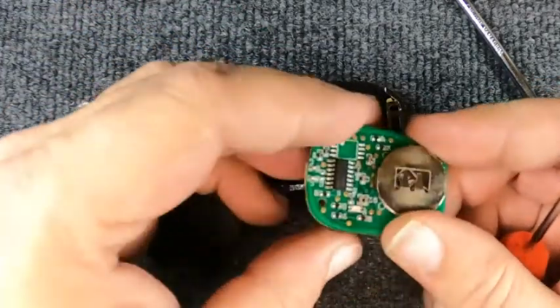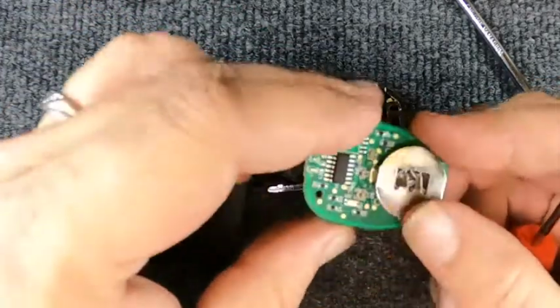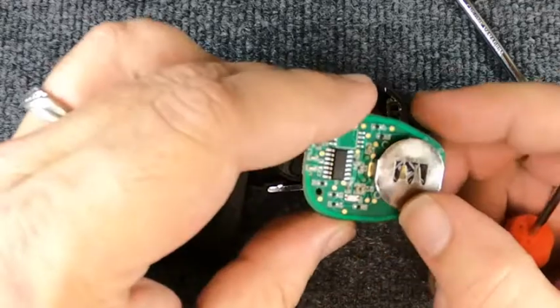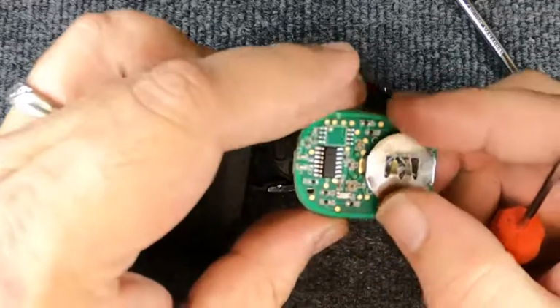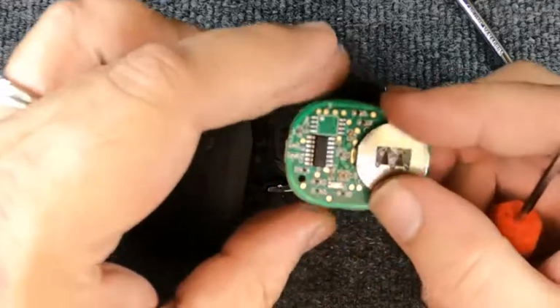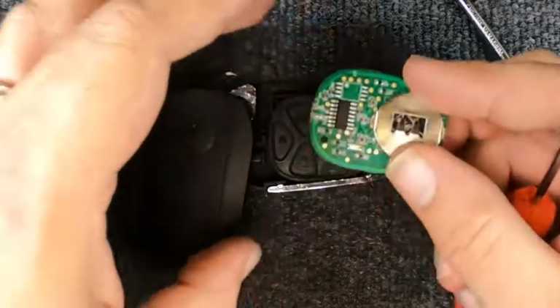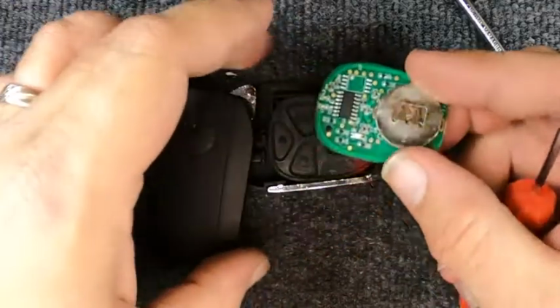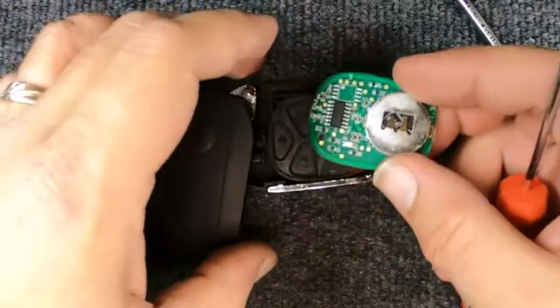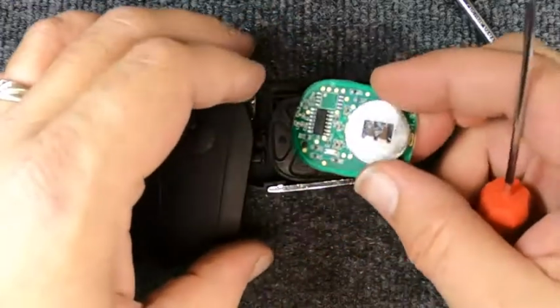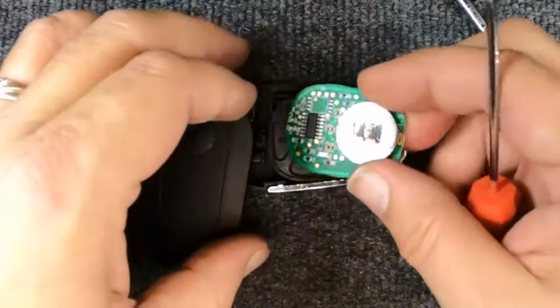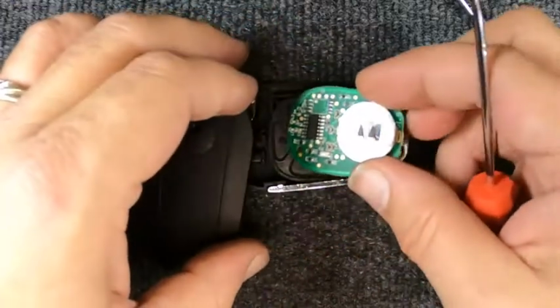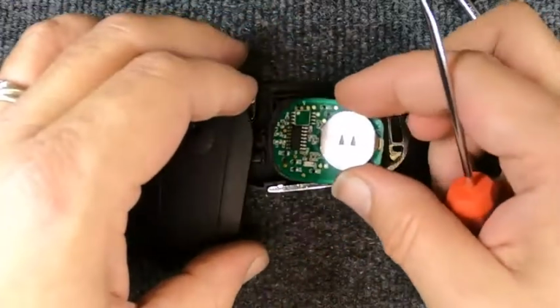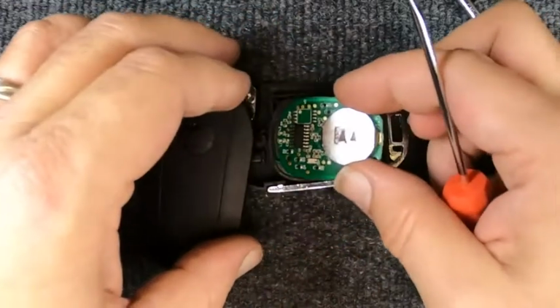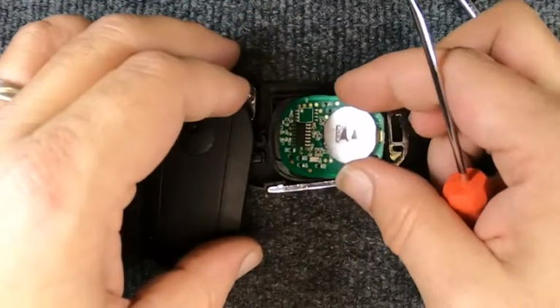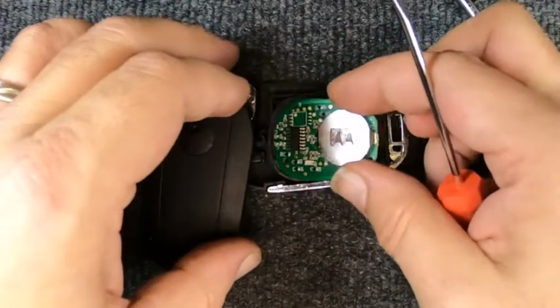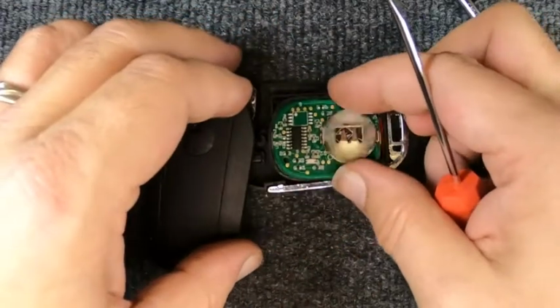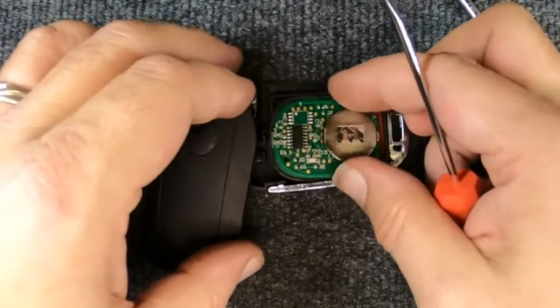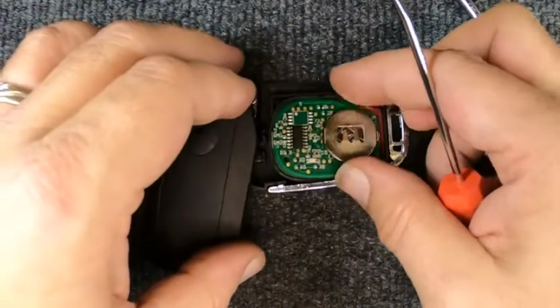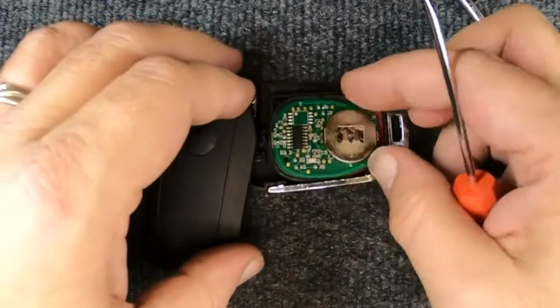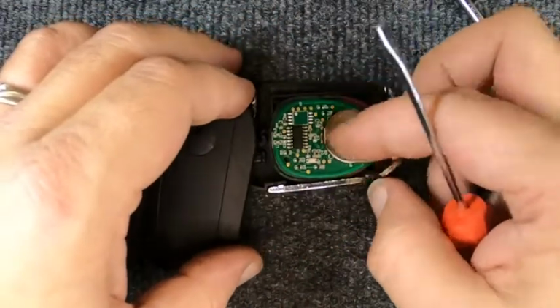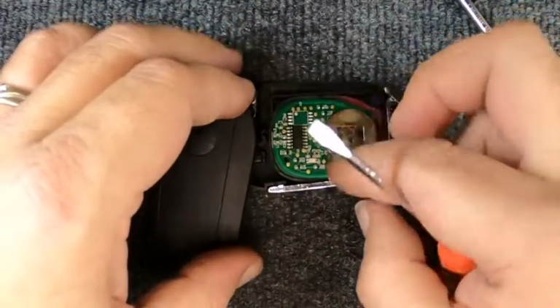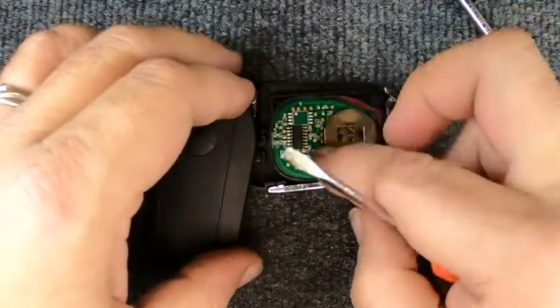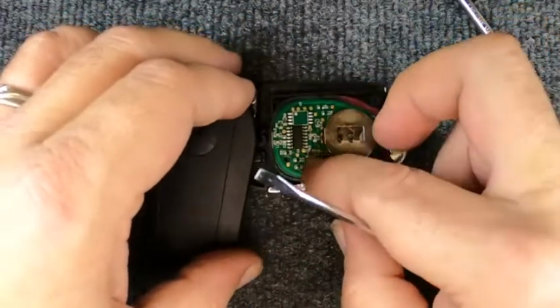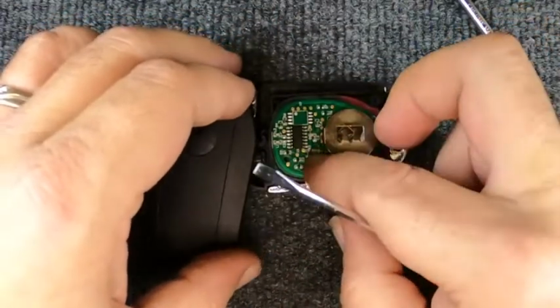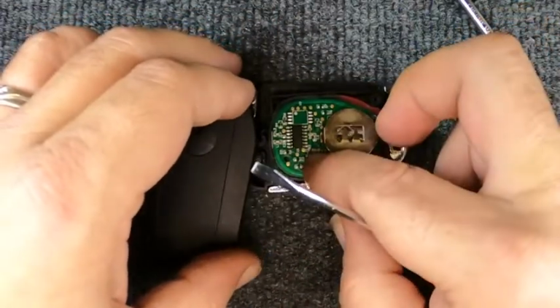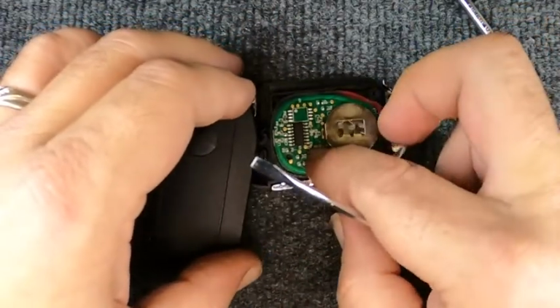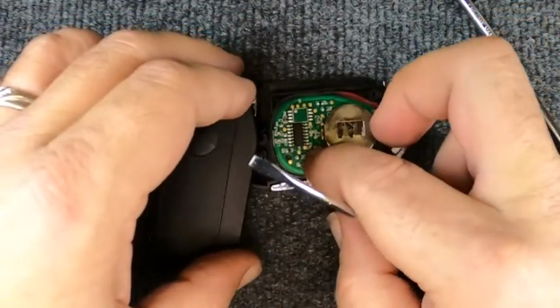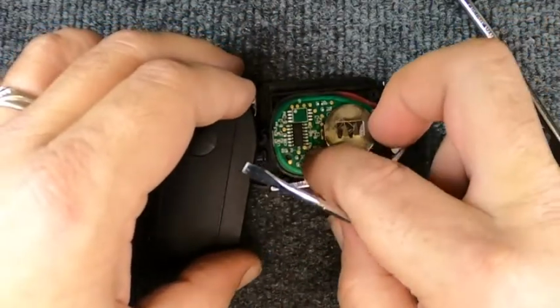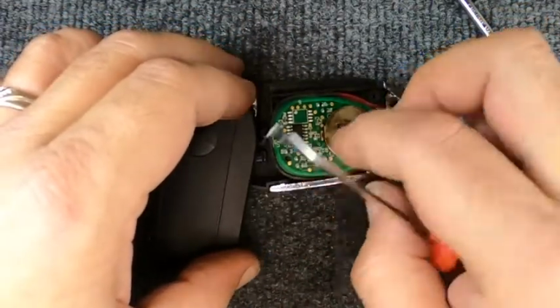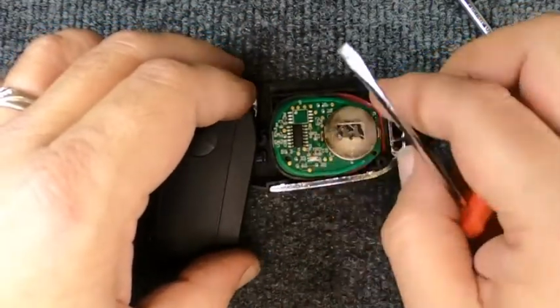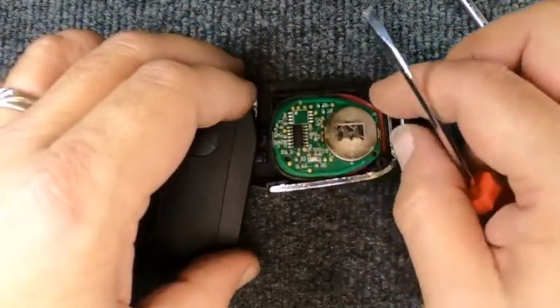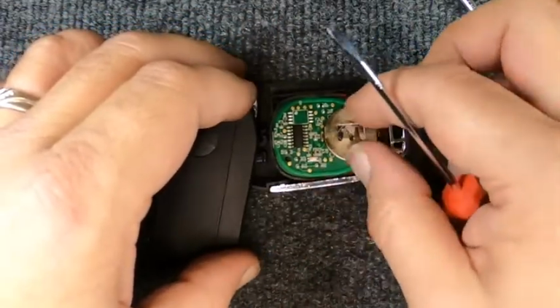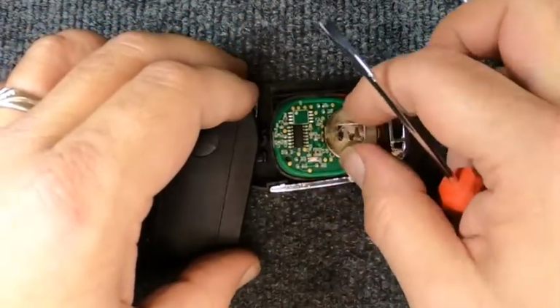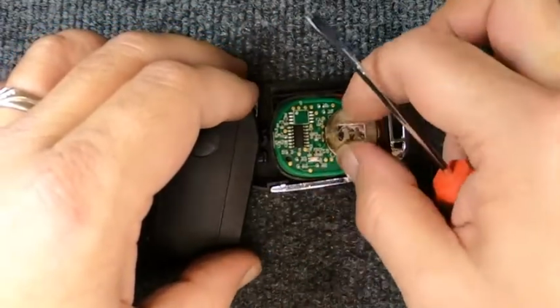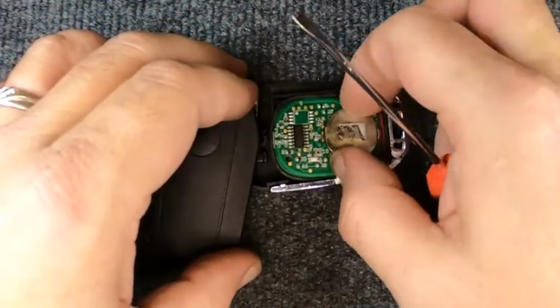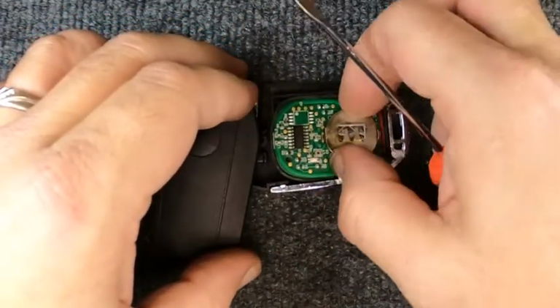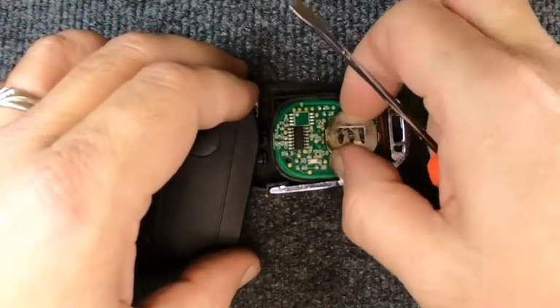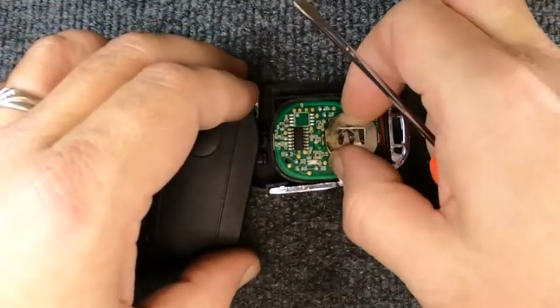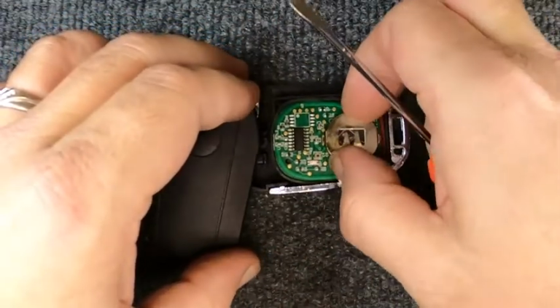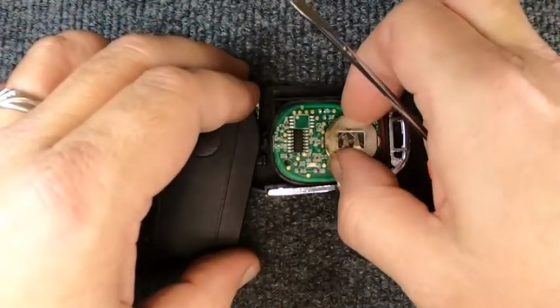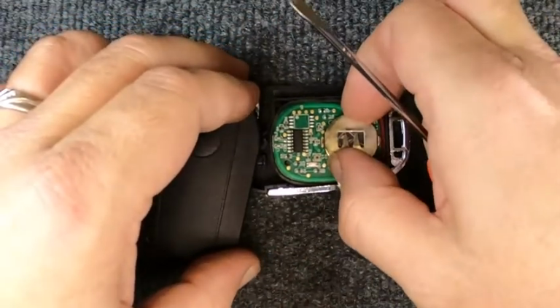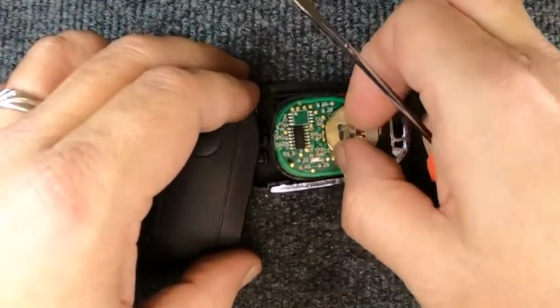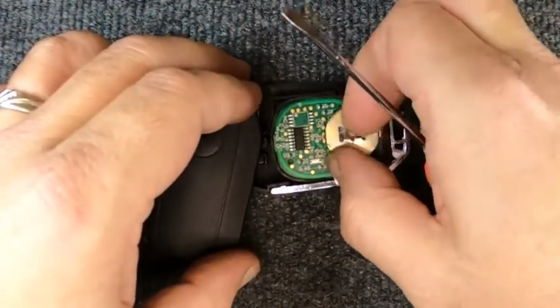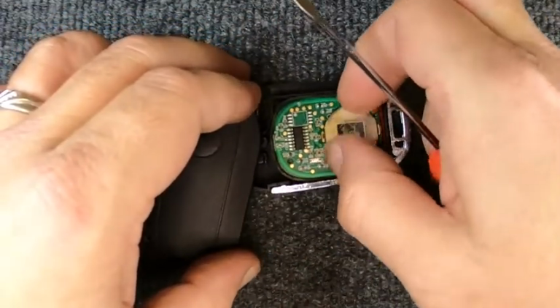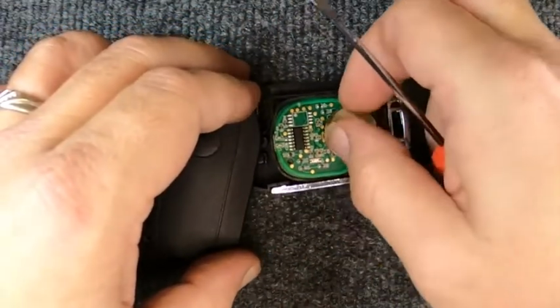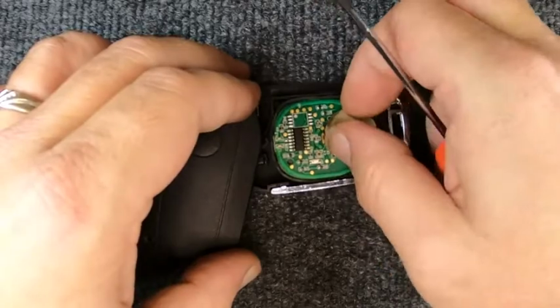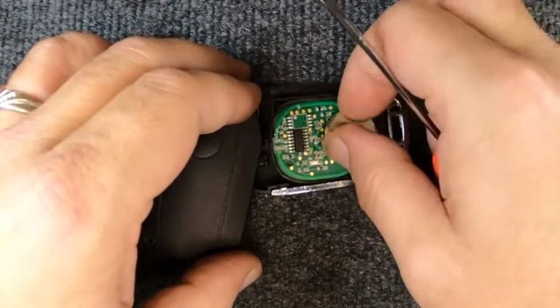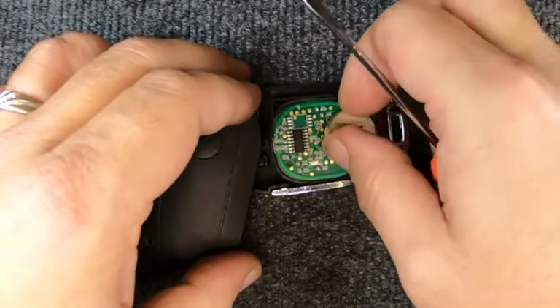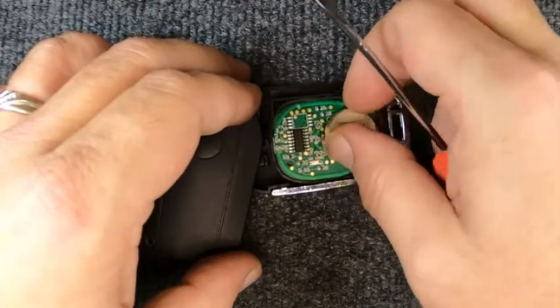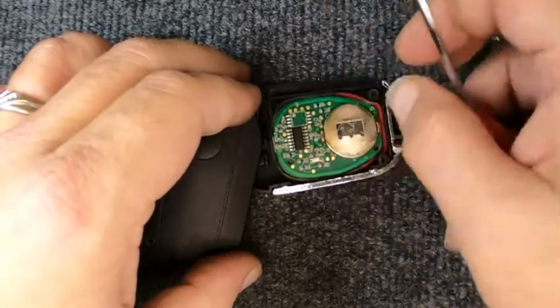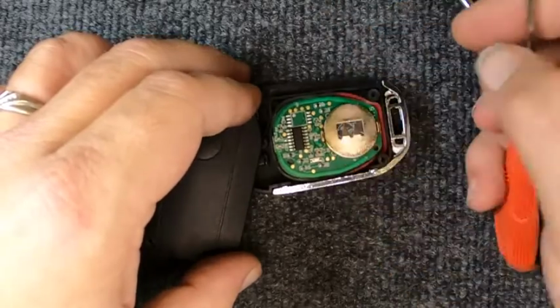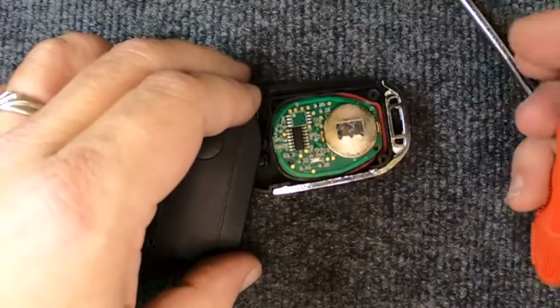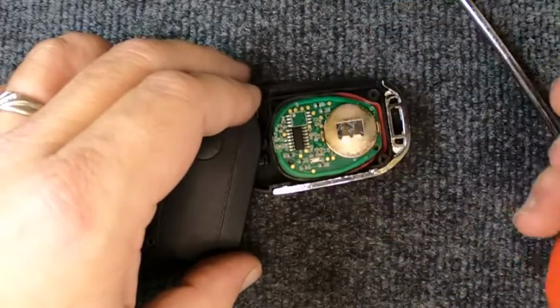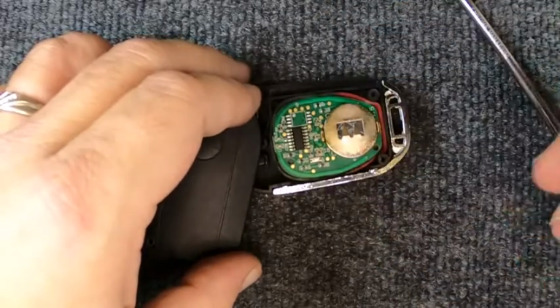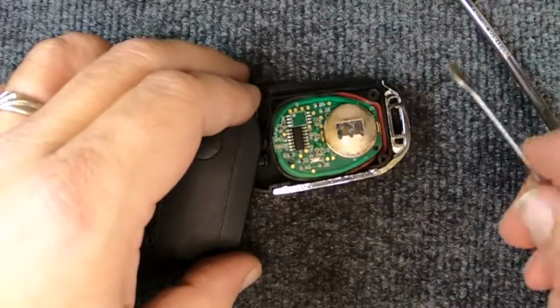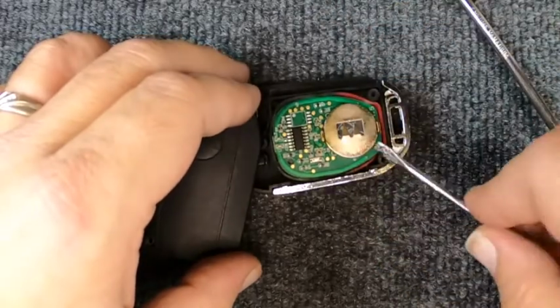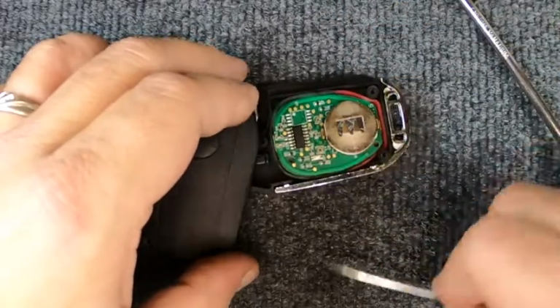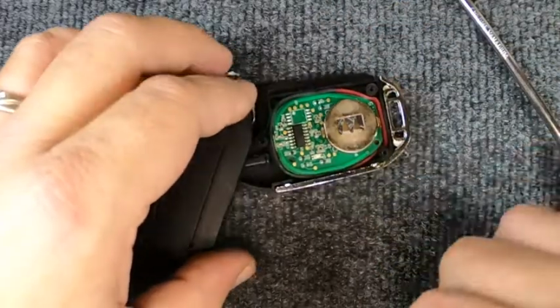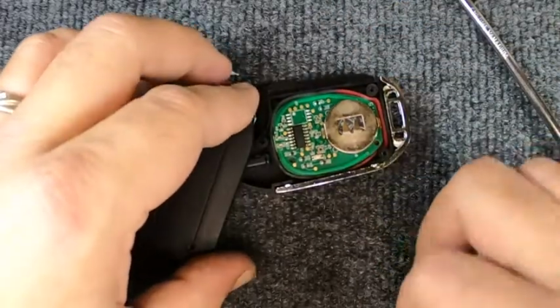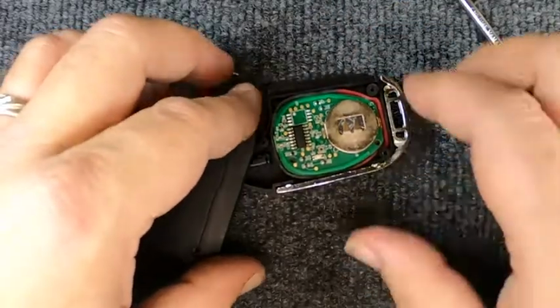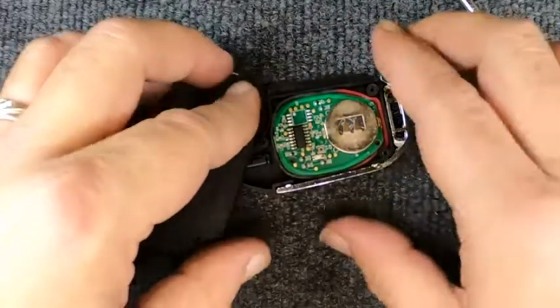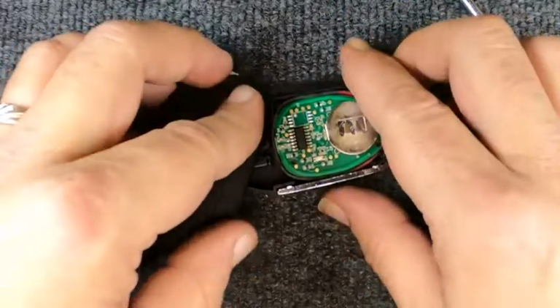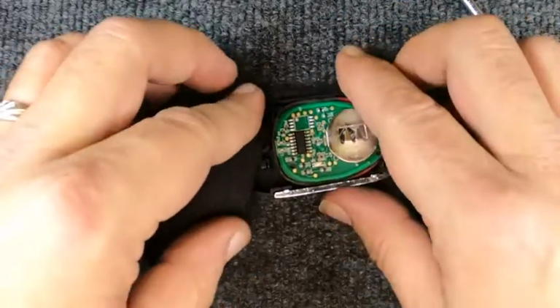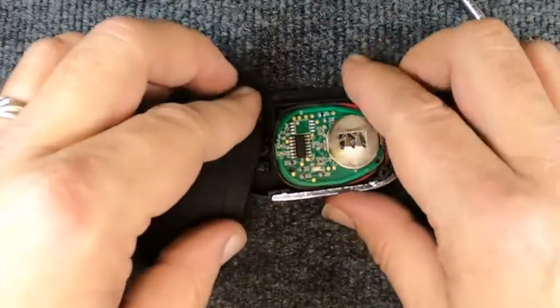Like I said, it's a new remote. Set it down in there — you want it to sit flush — and you'll see that it seats itself.